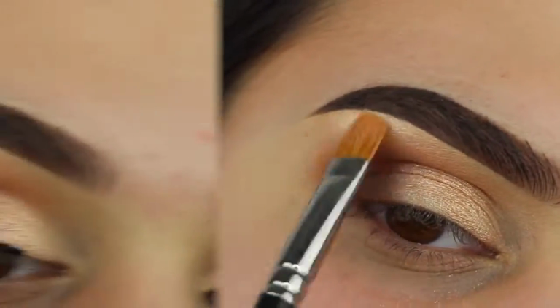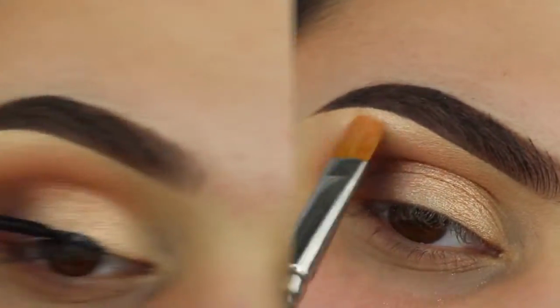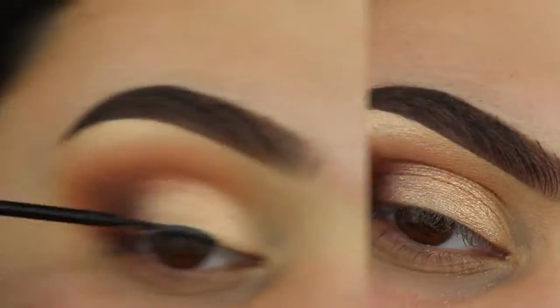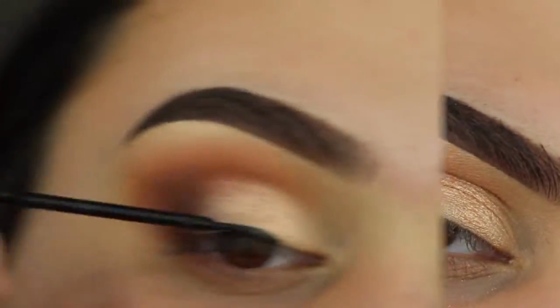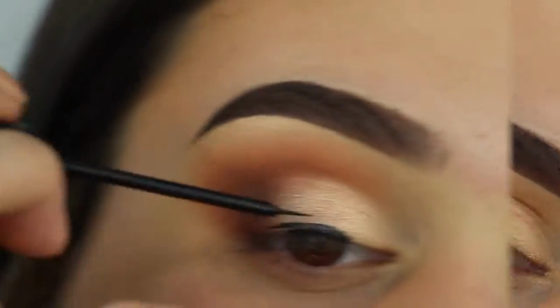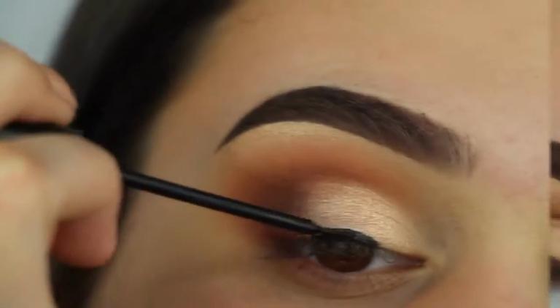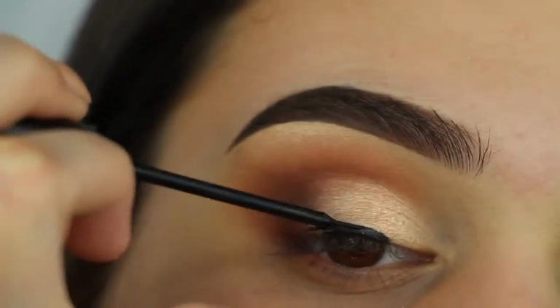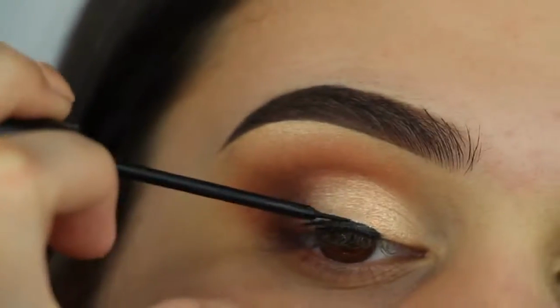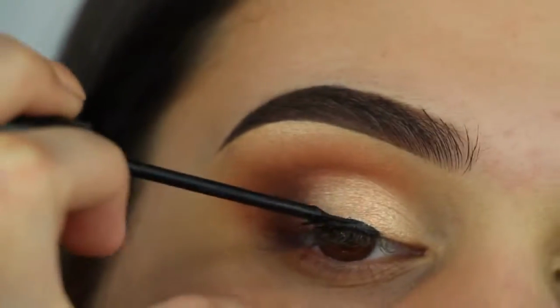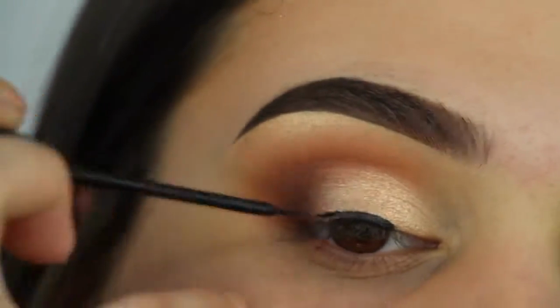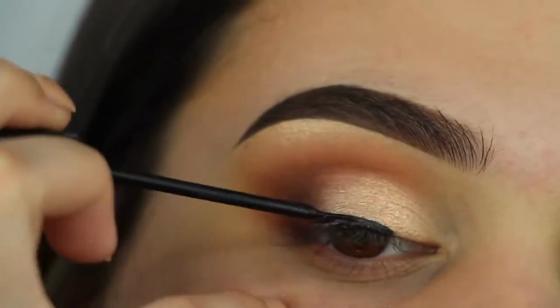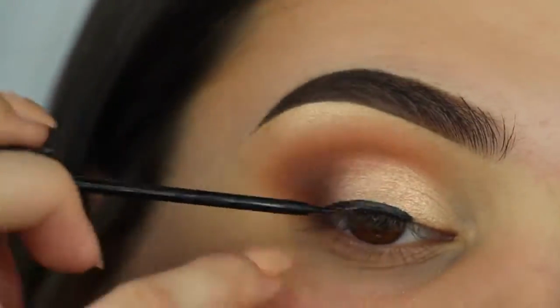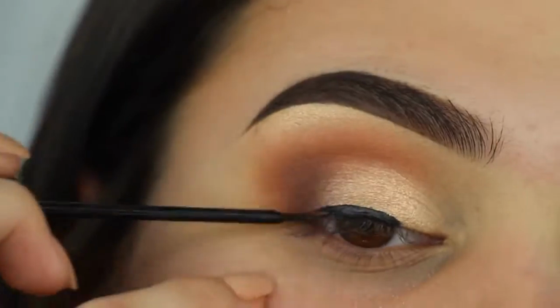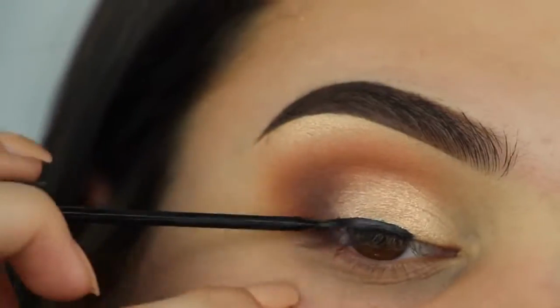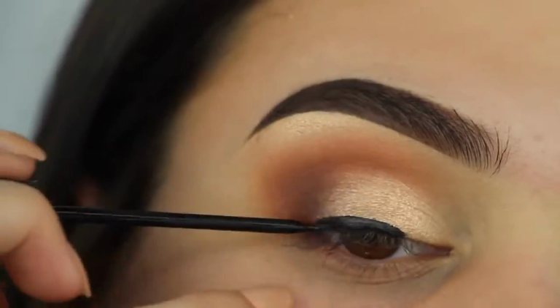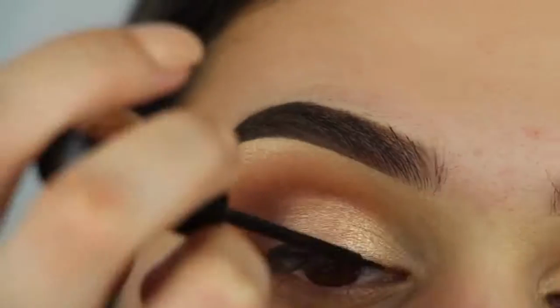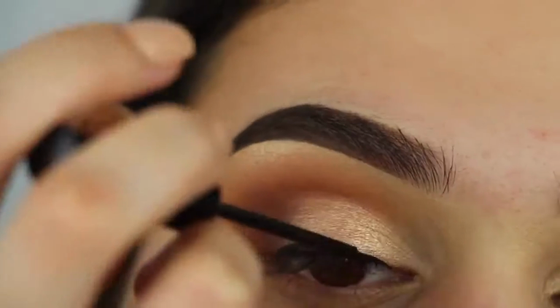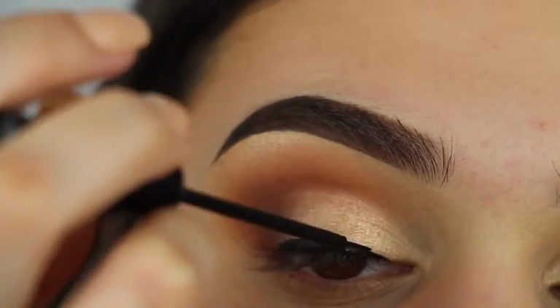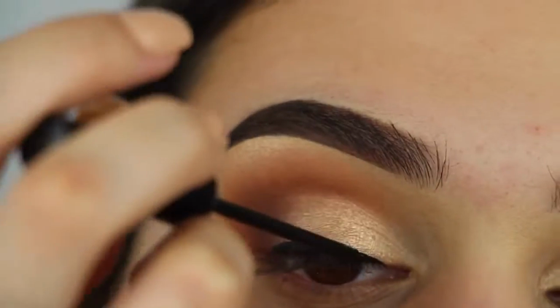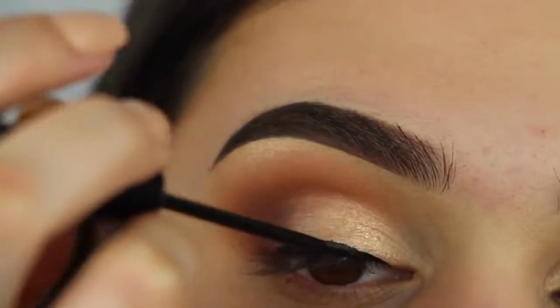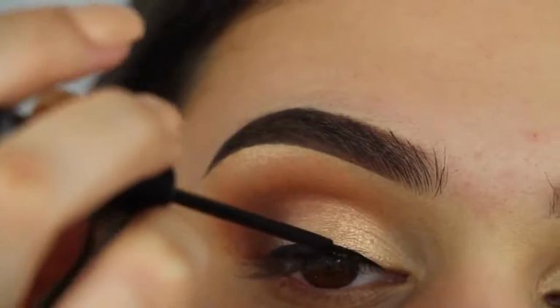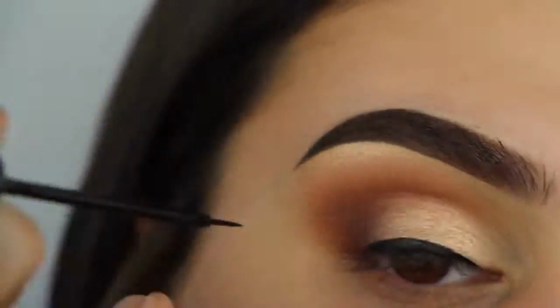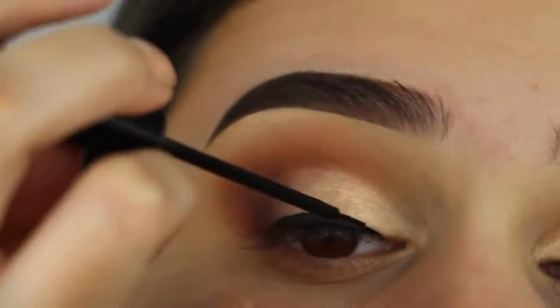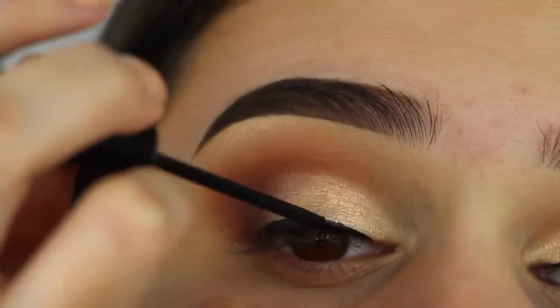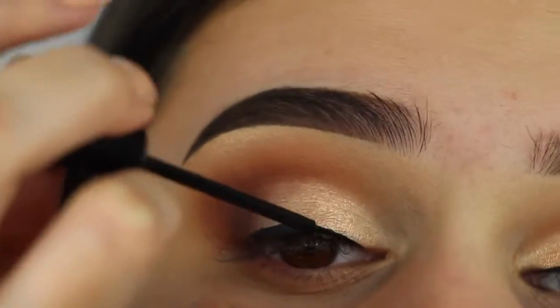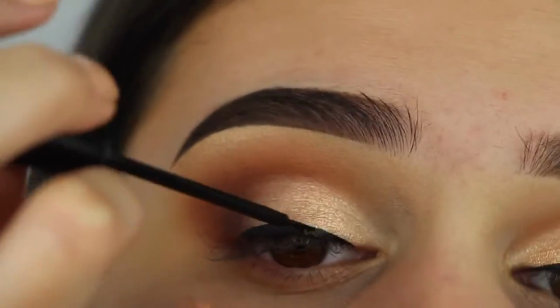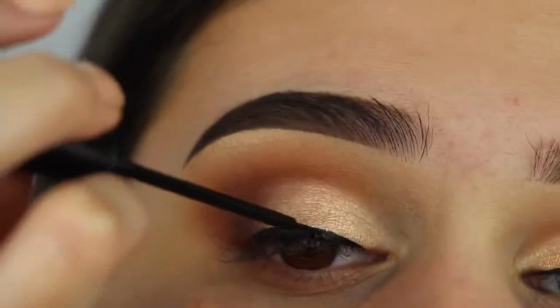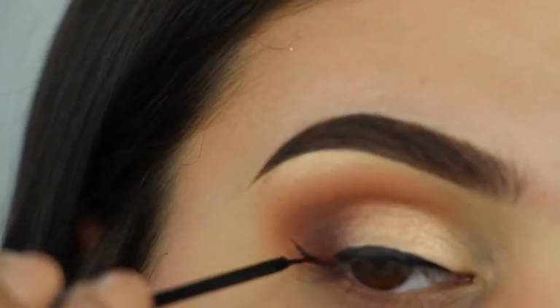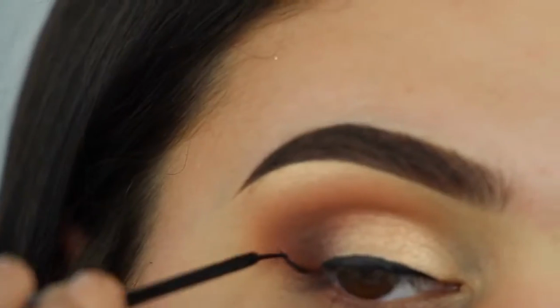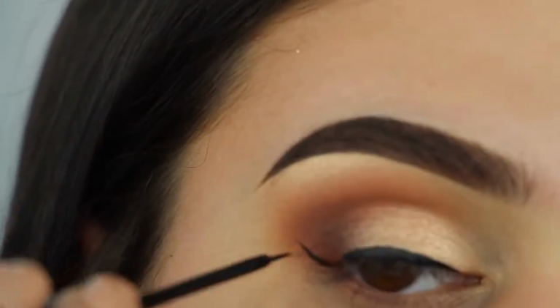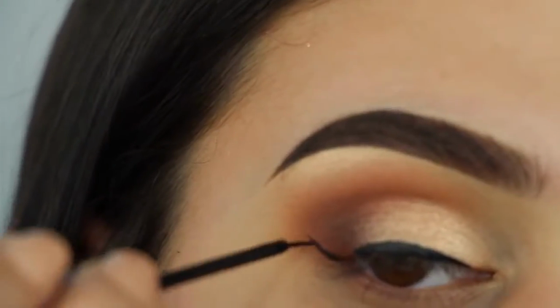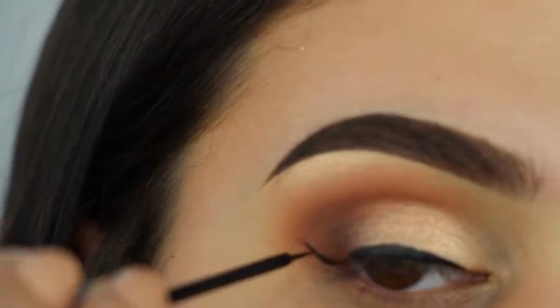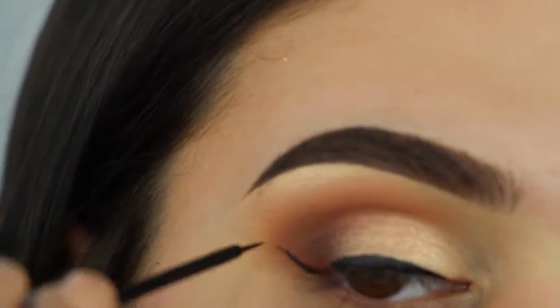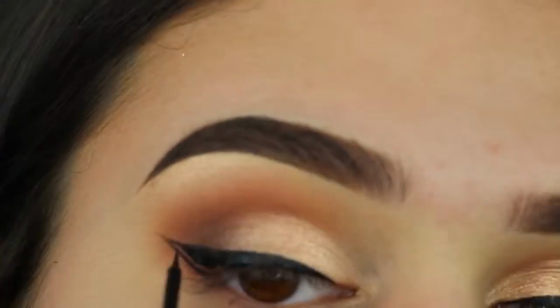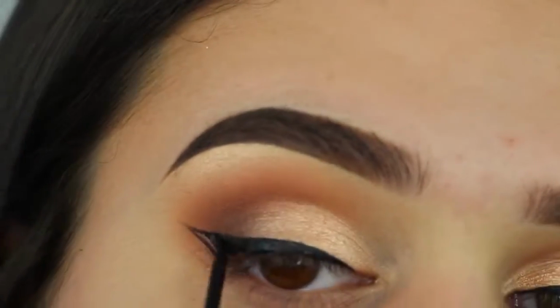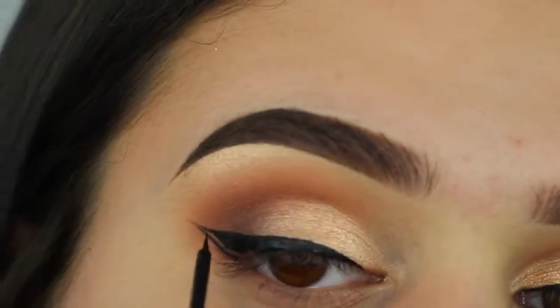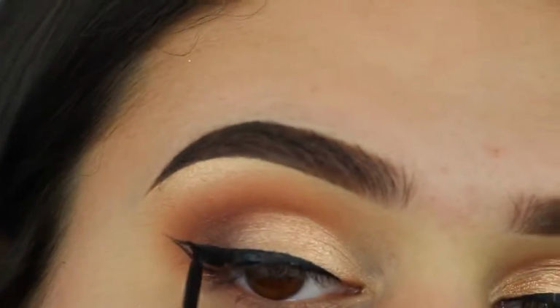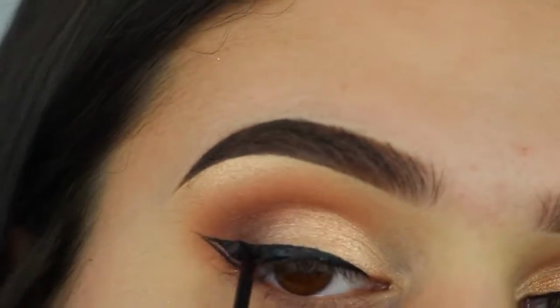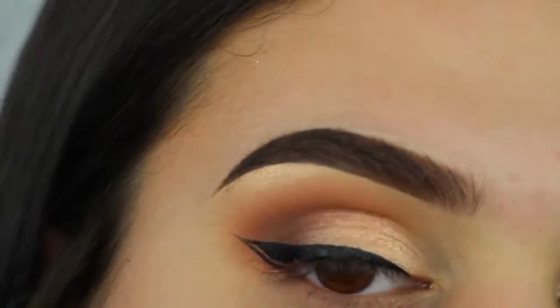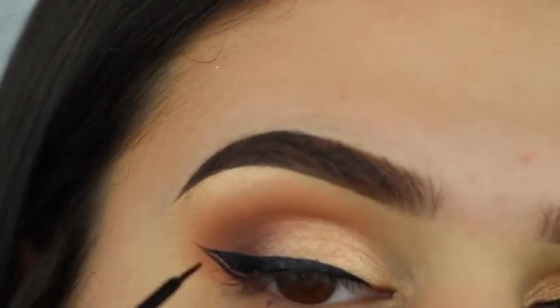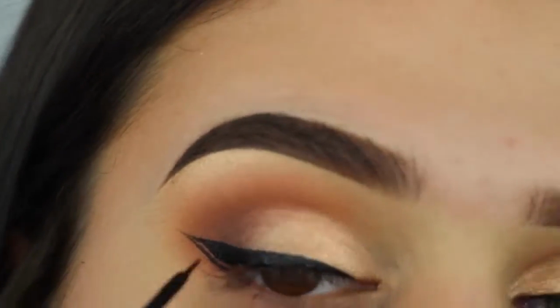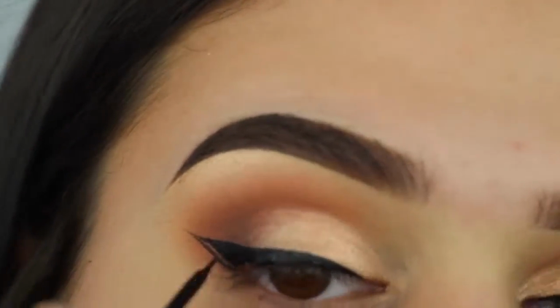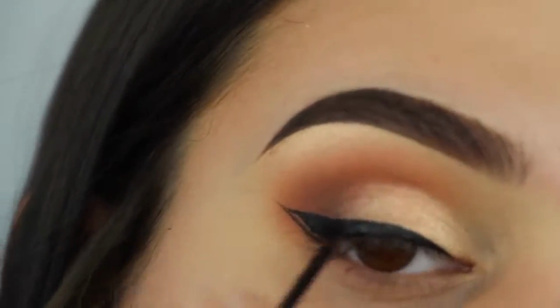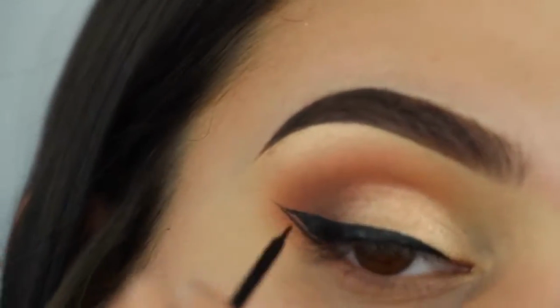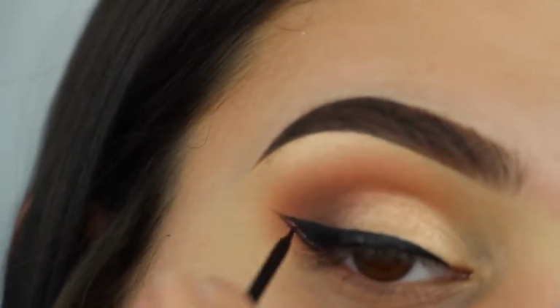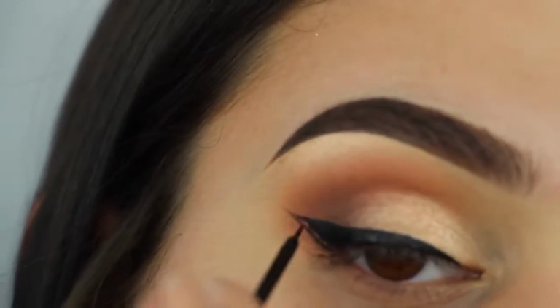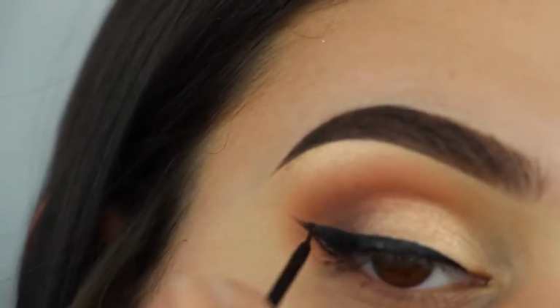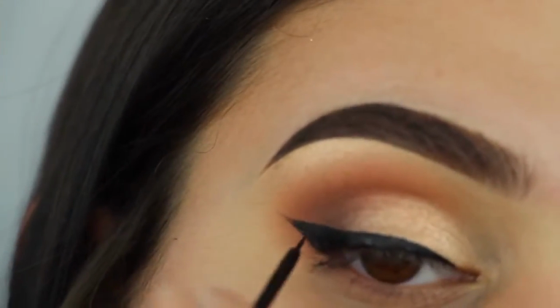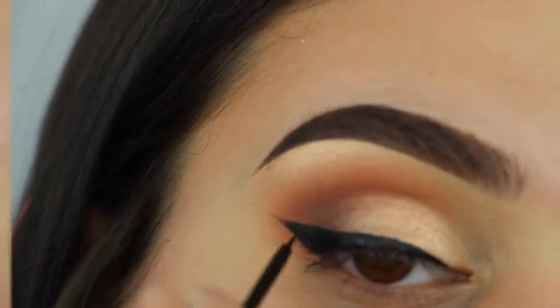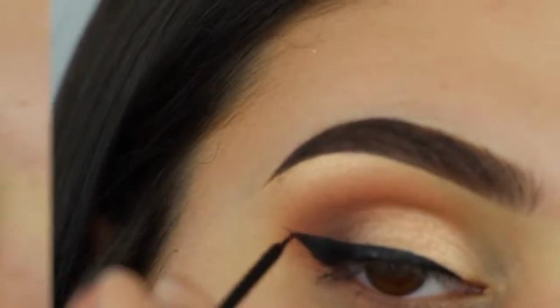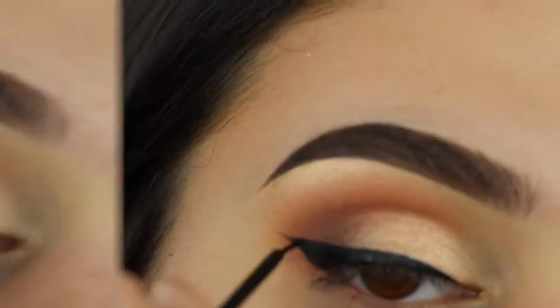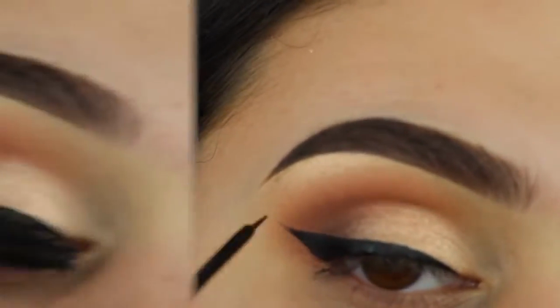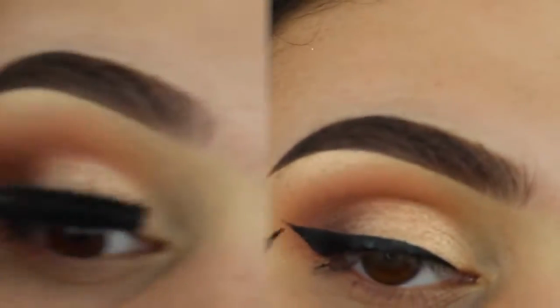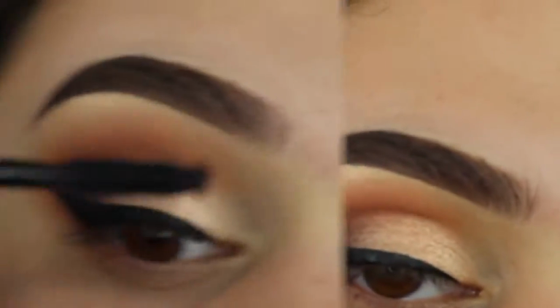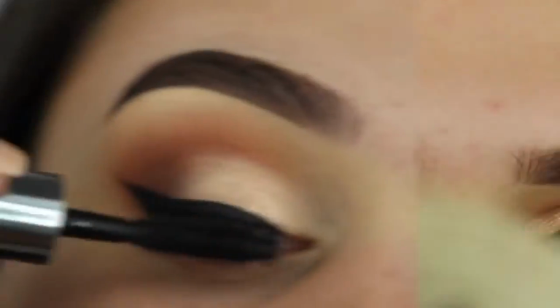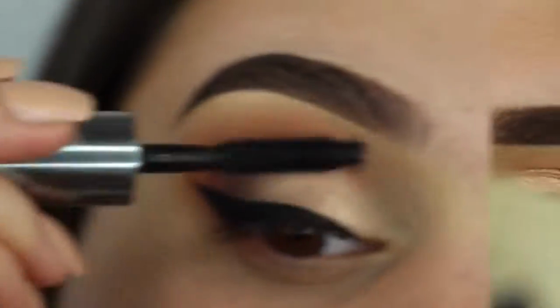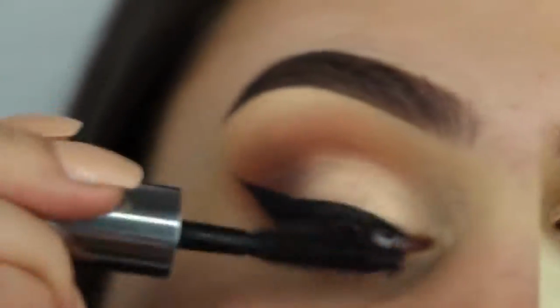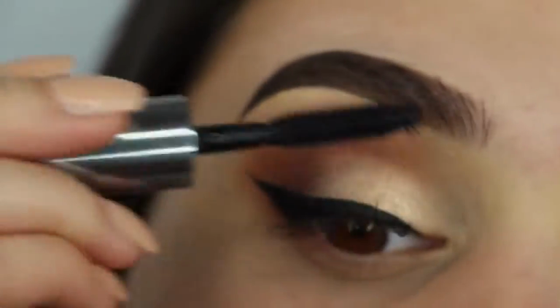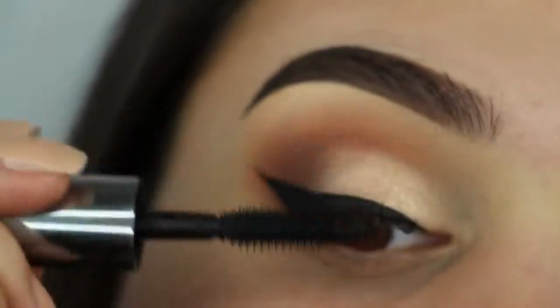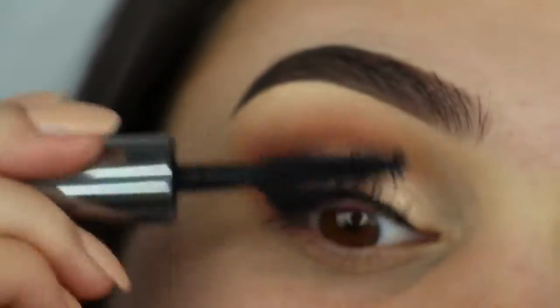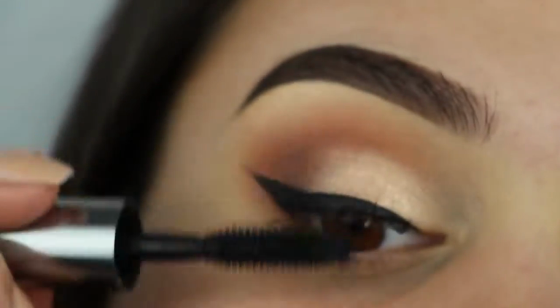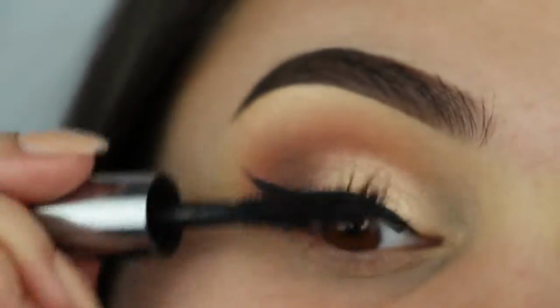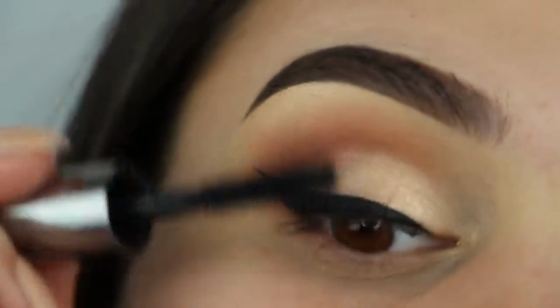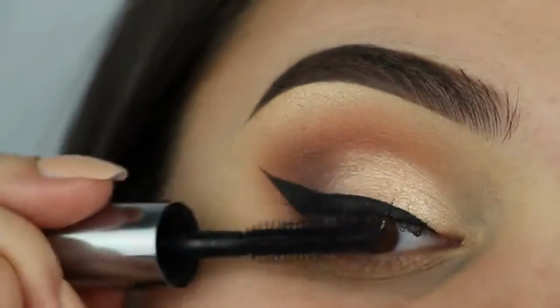Then I'm just going to add some thick winged liner, a coat of mascara, and my Iconic Lashes from House of Lashes.